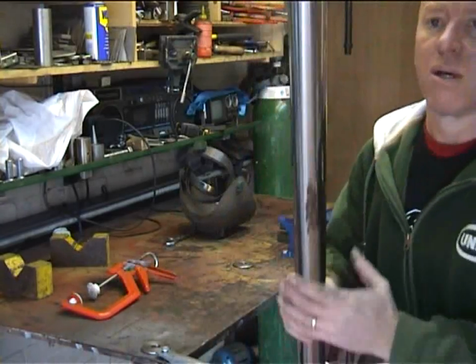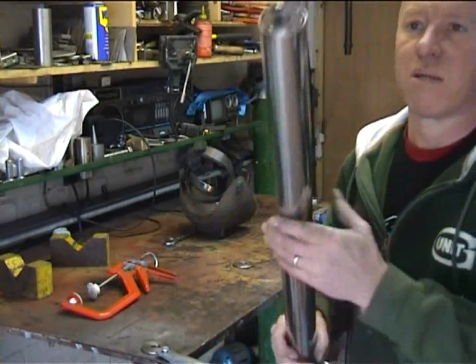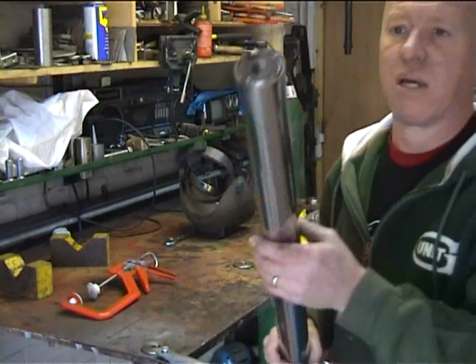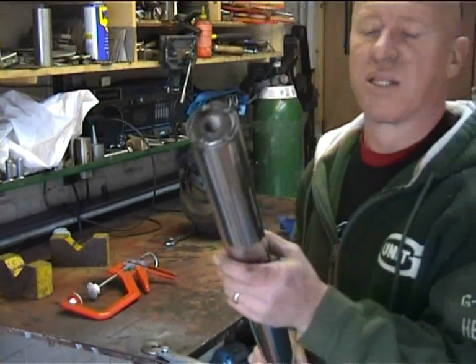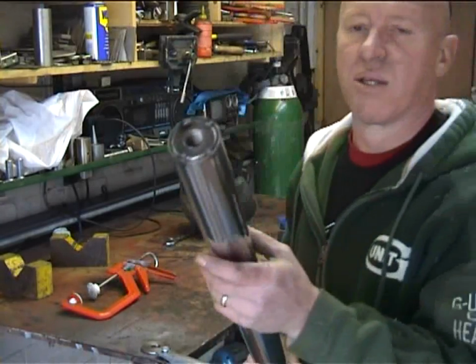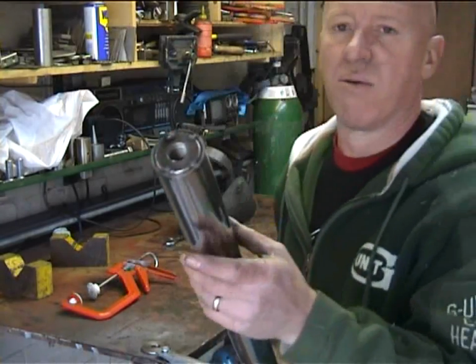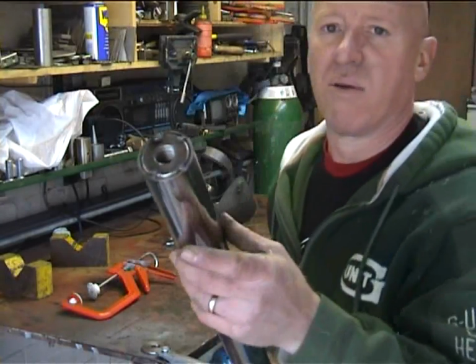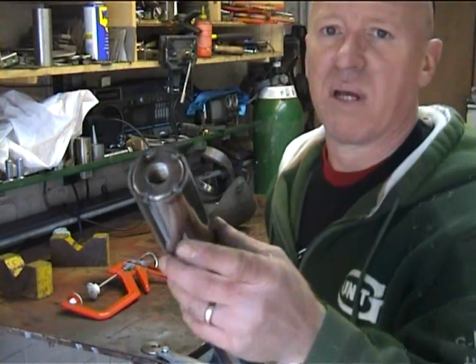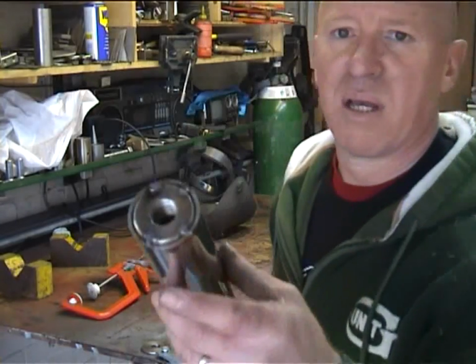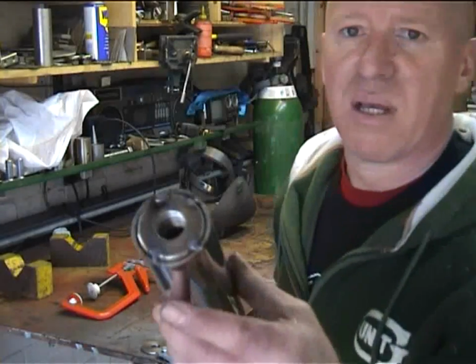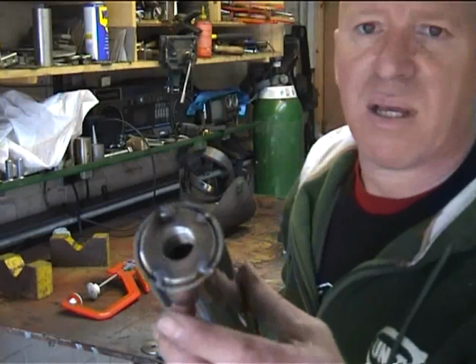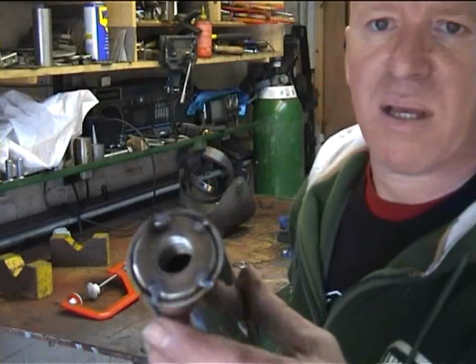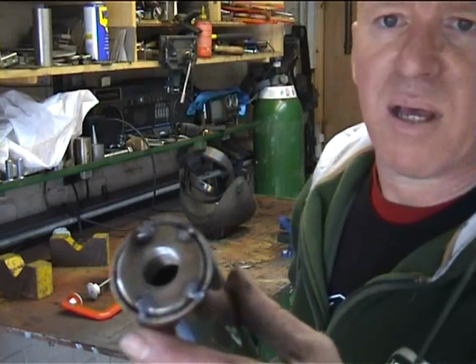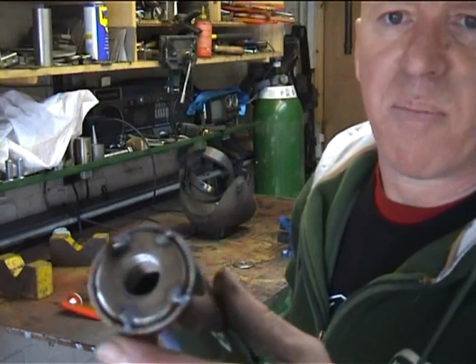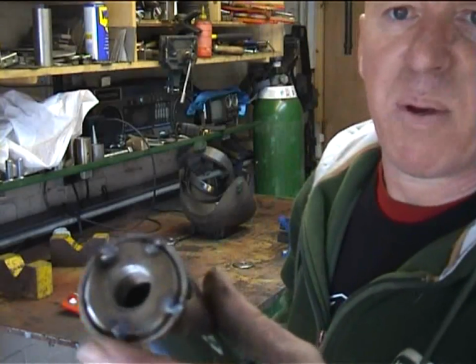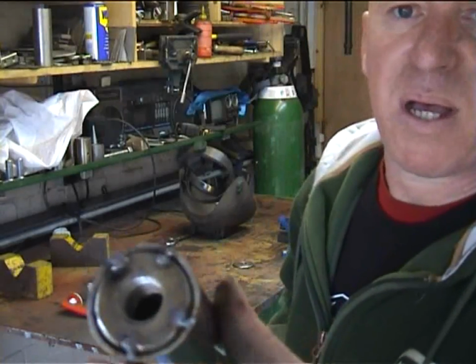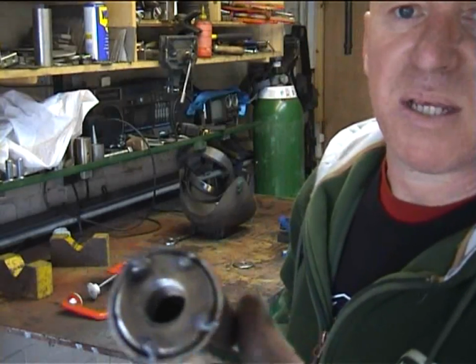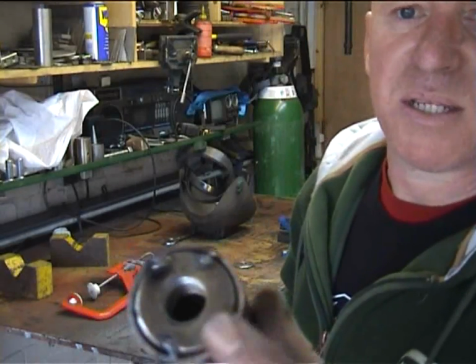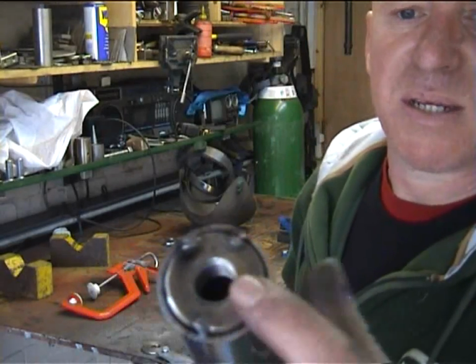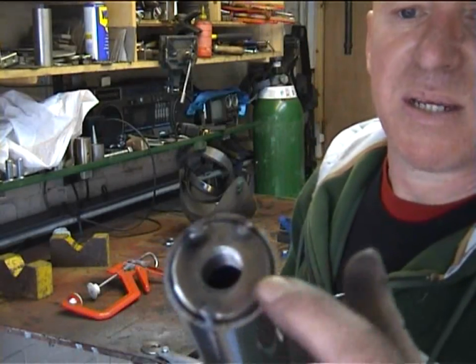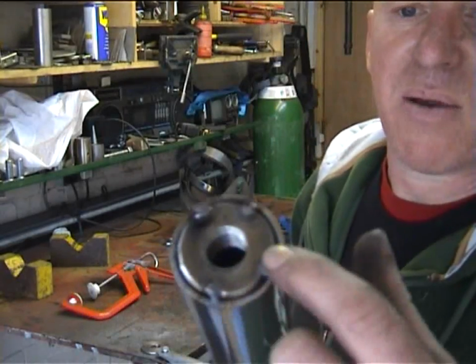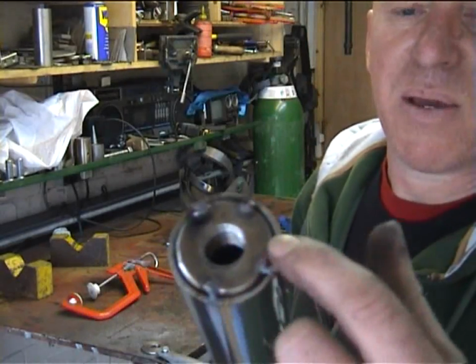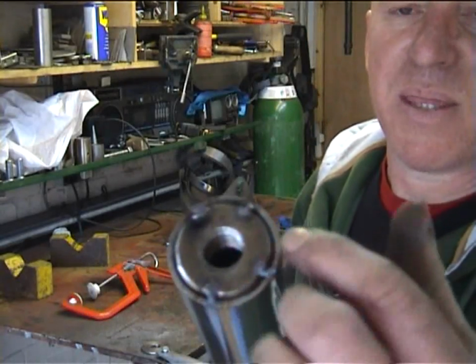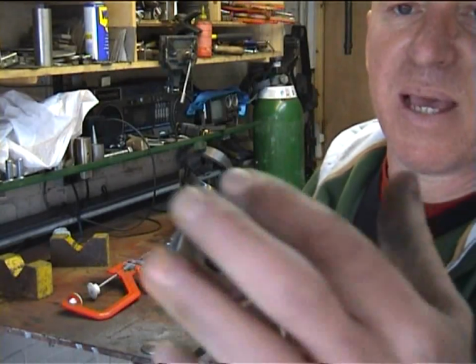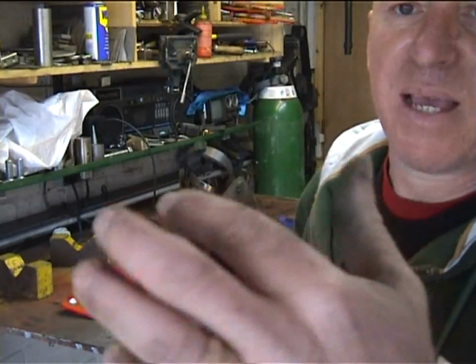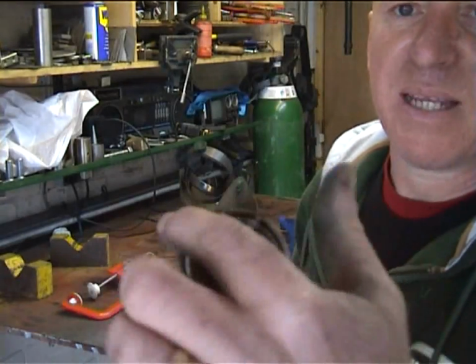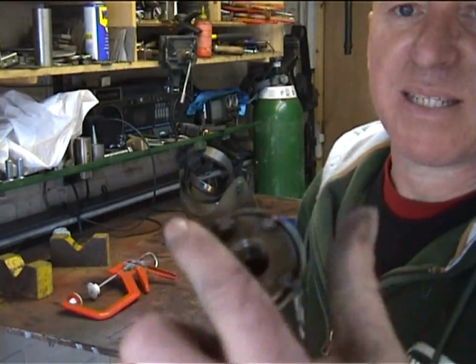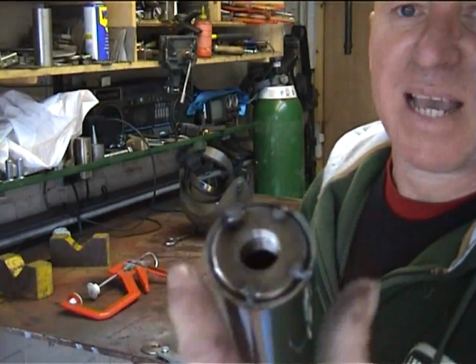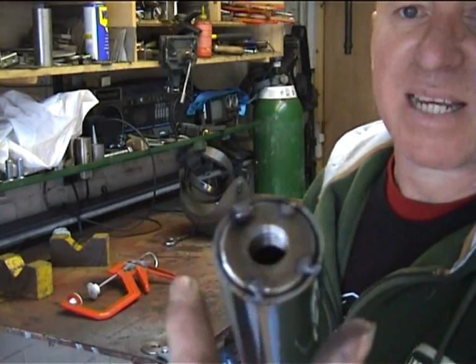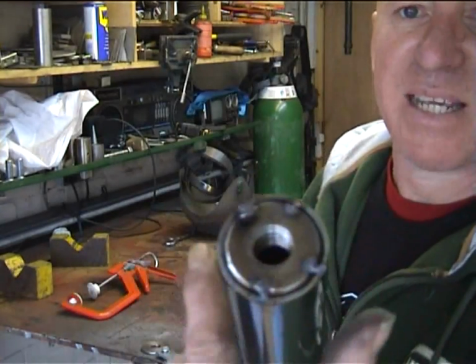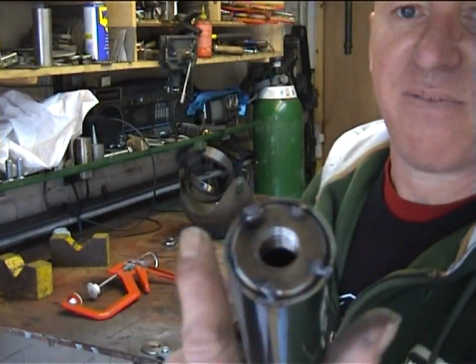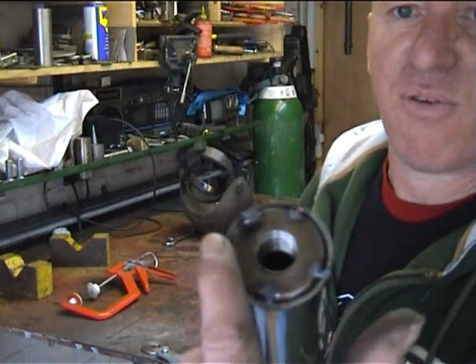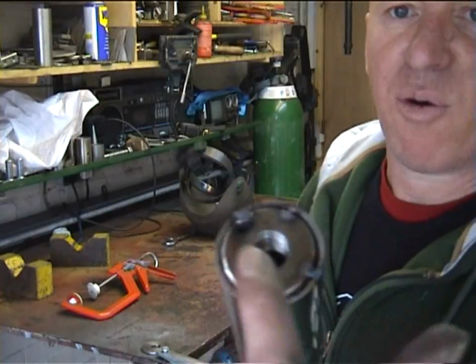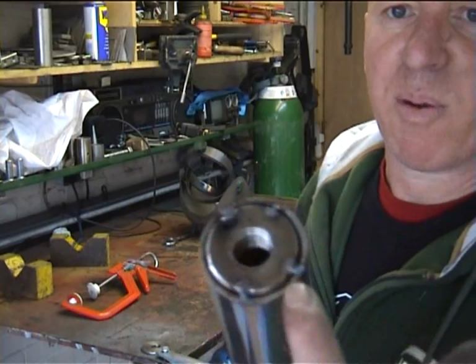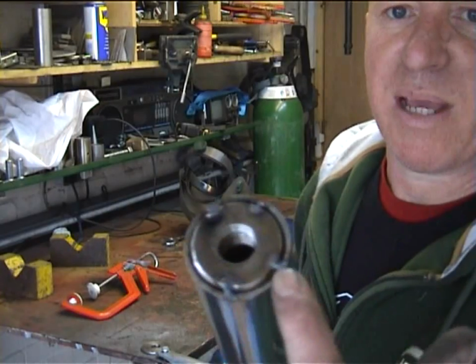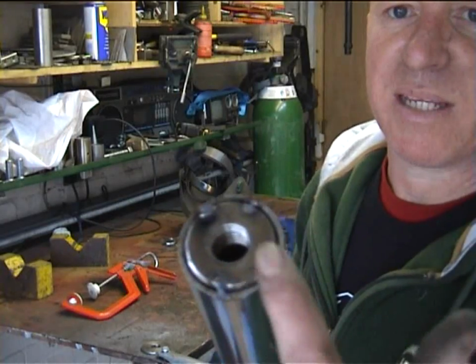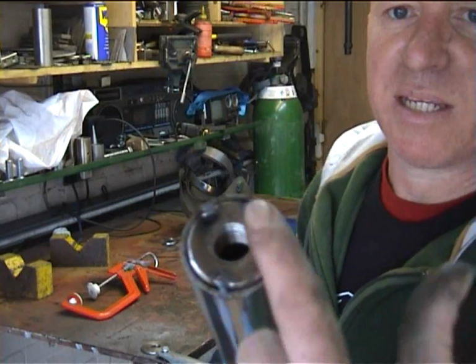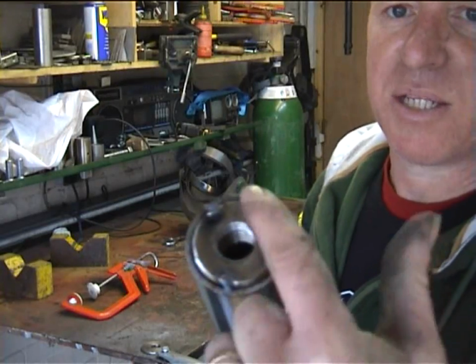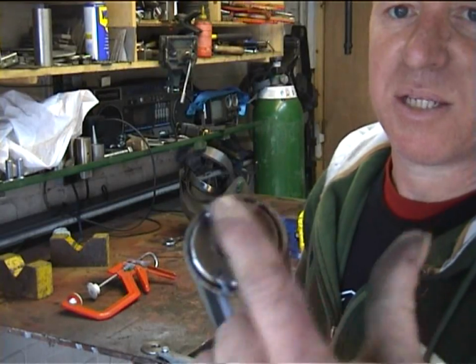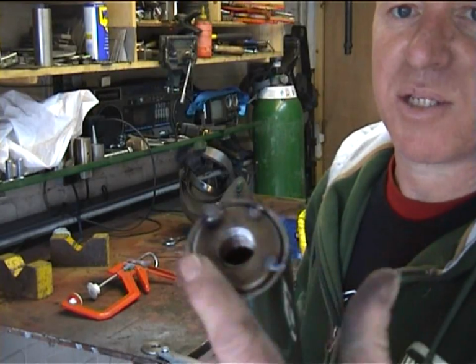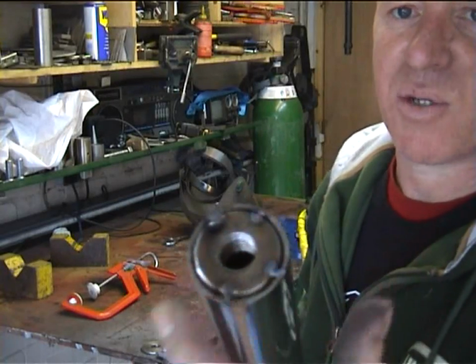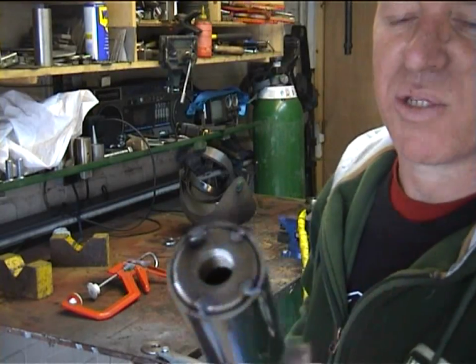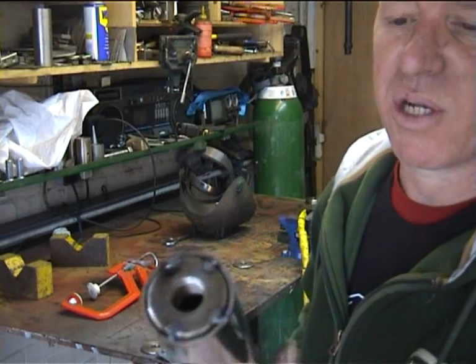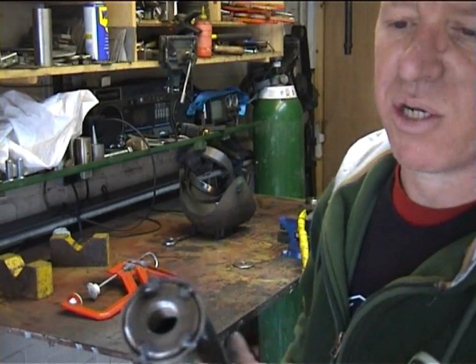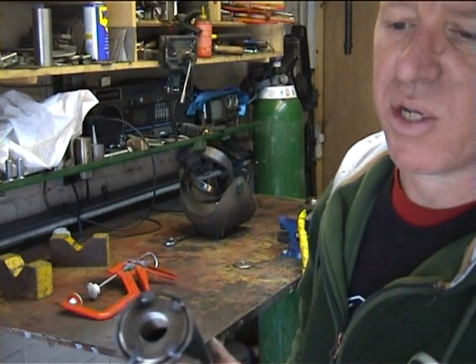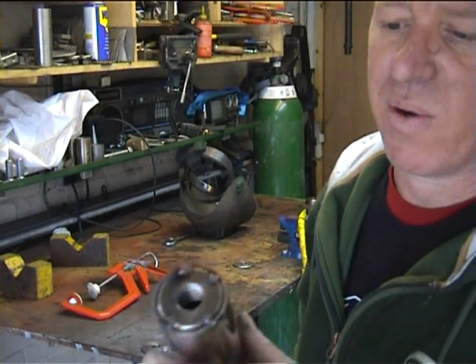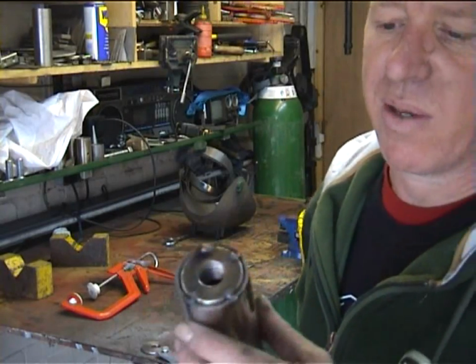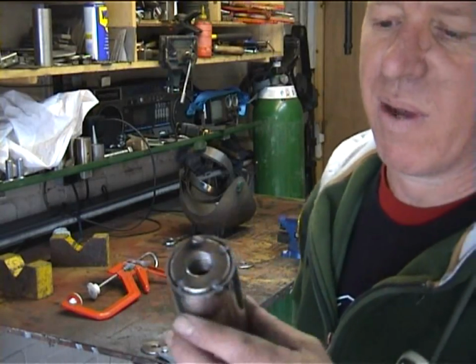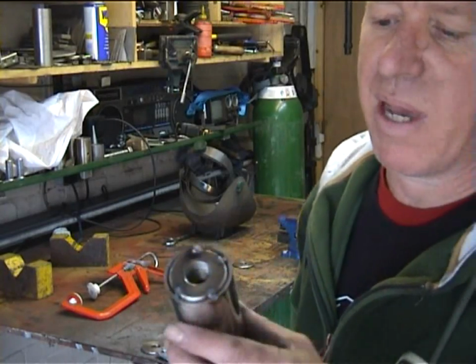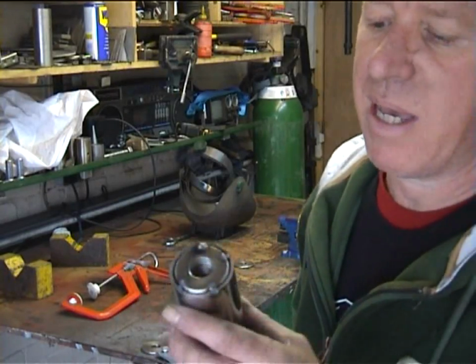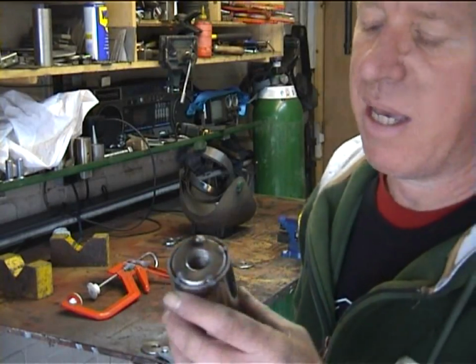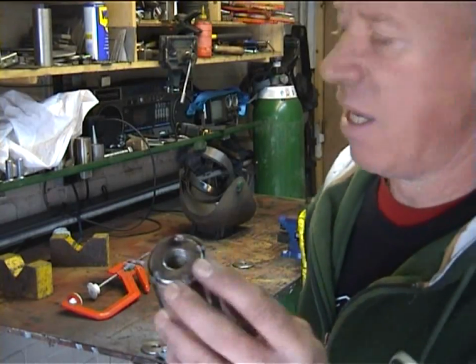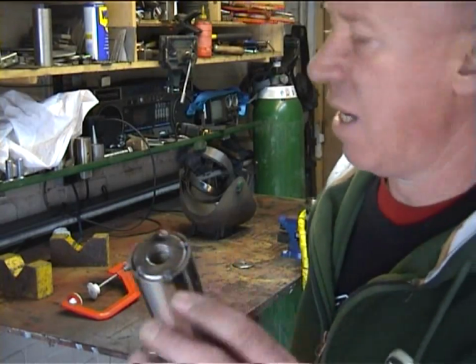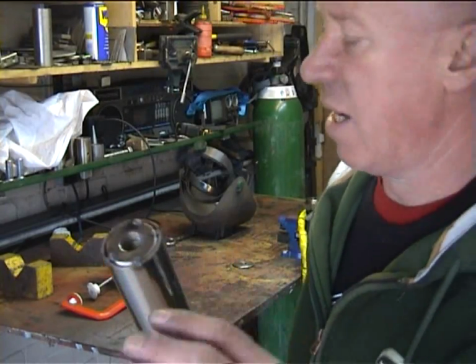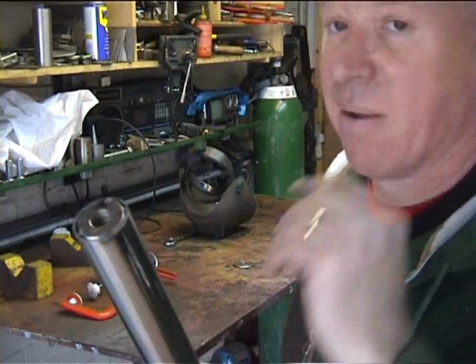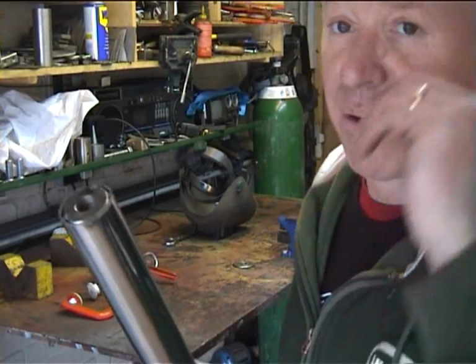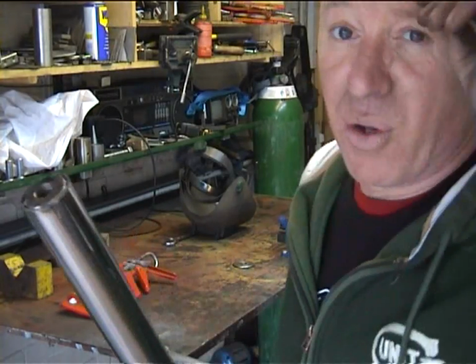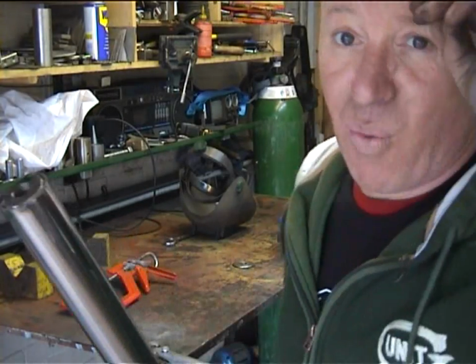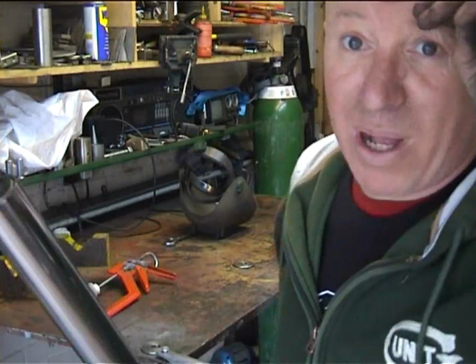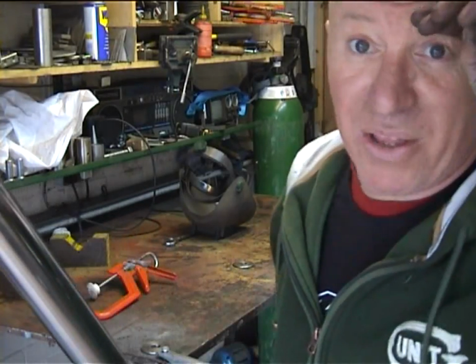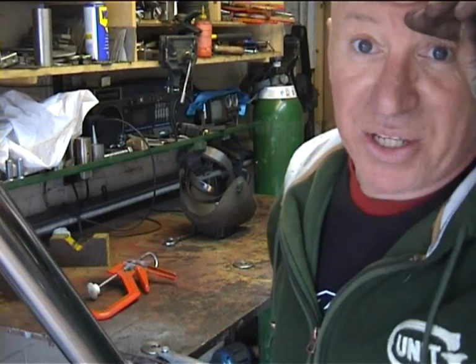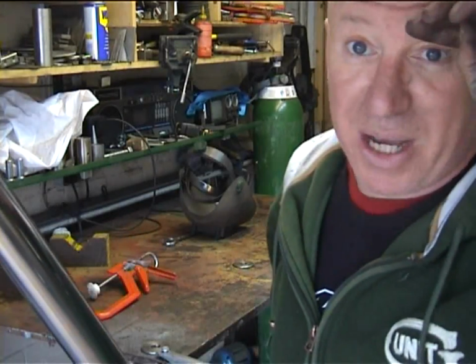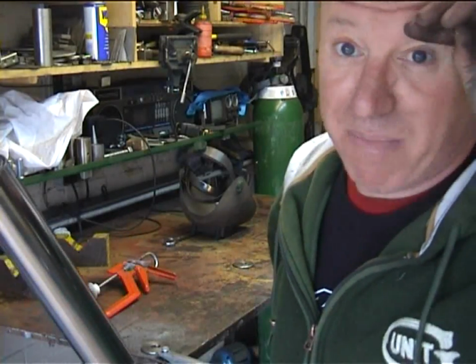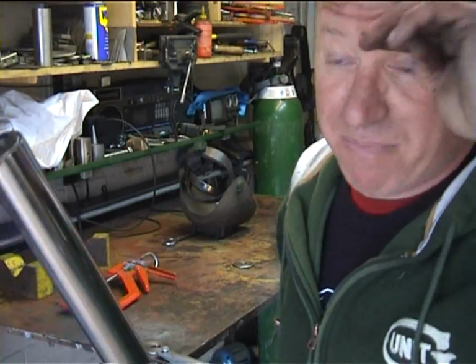Our part is now in there, tacked in four places so it's not going to go anywhere. Now we're going to weld this up.